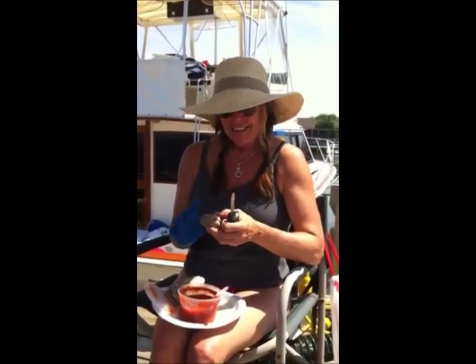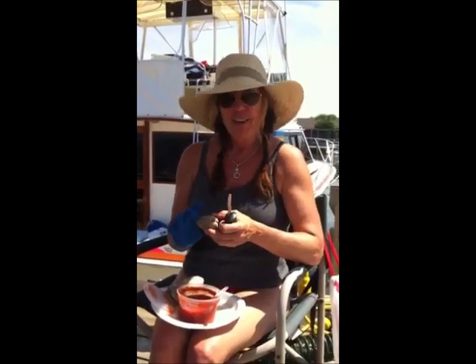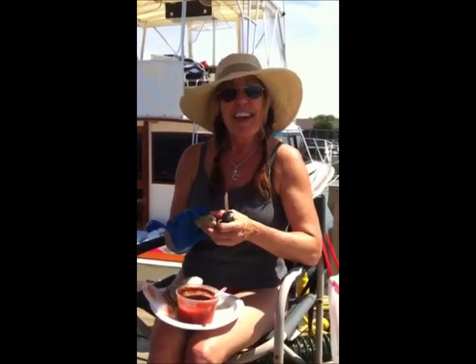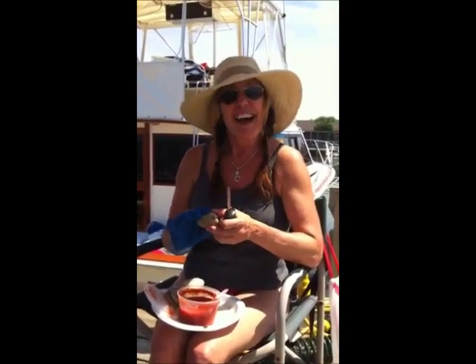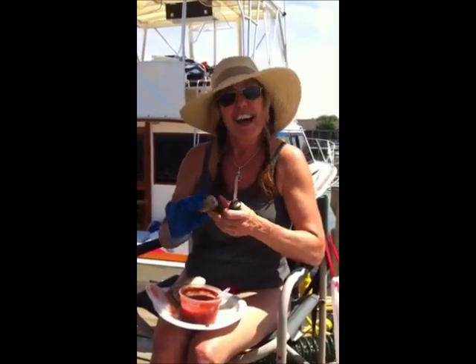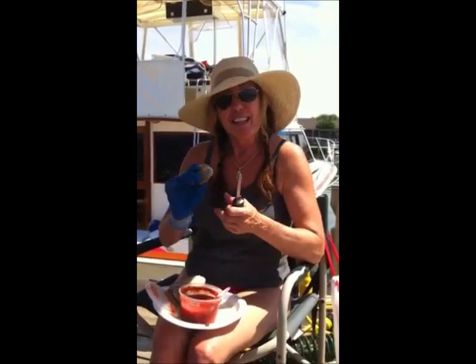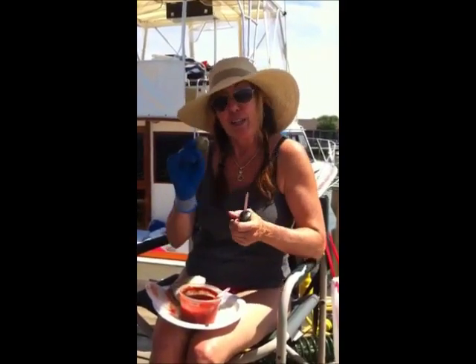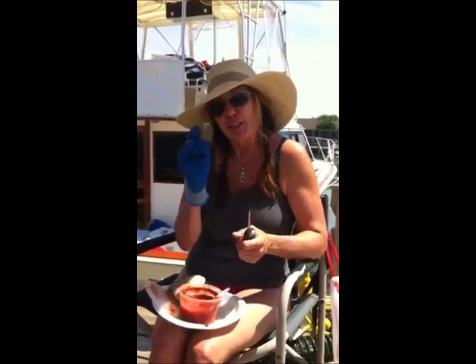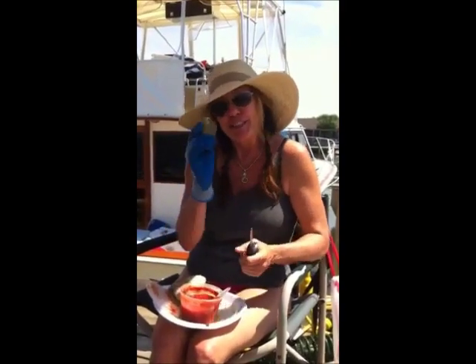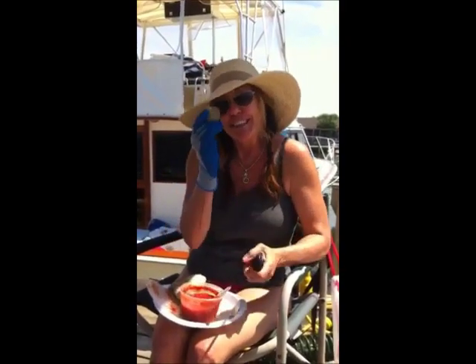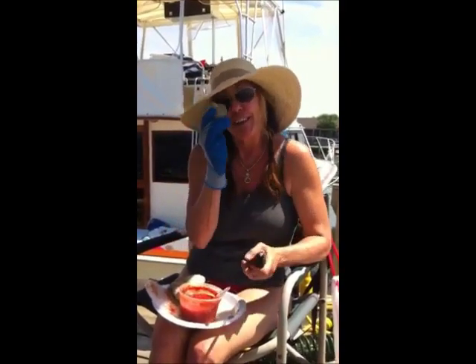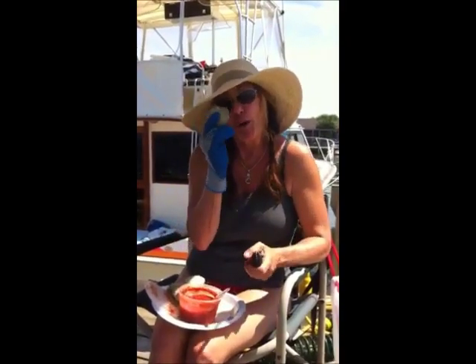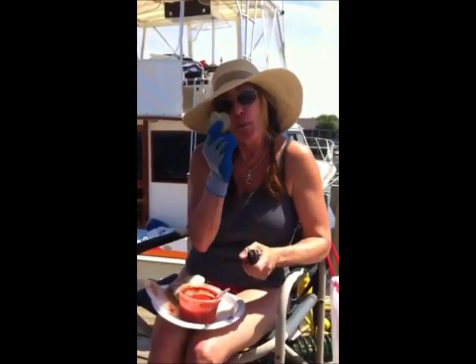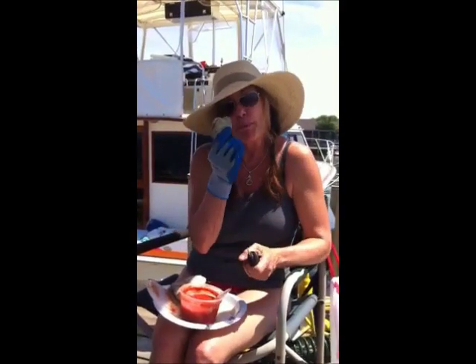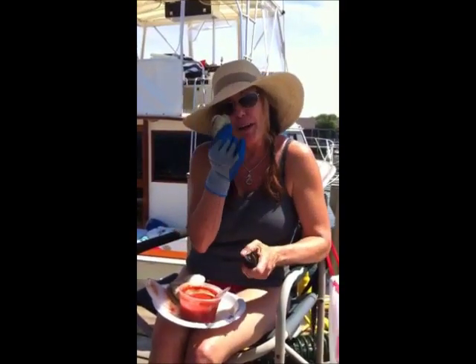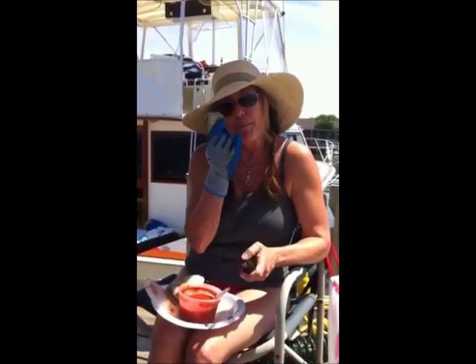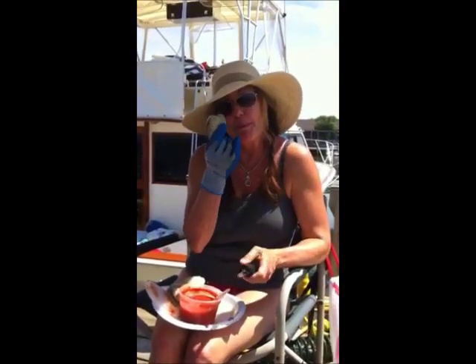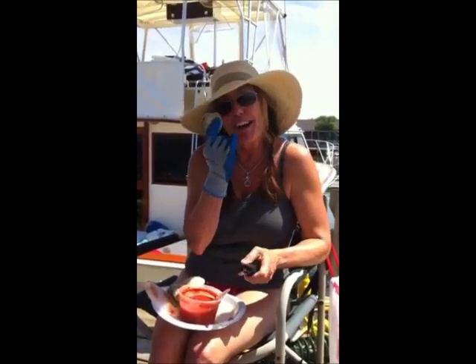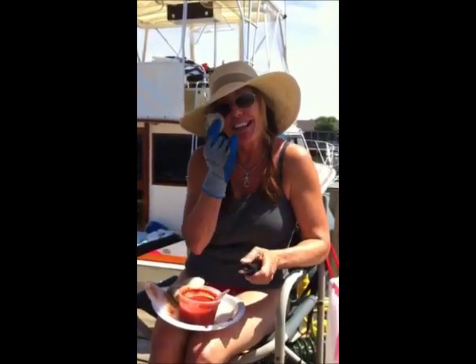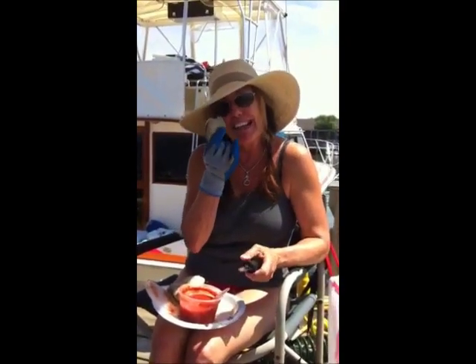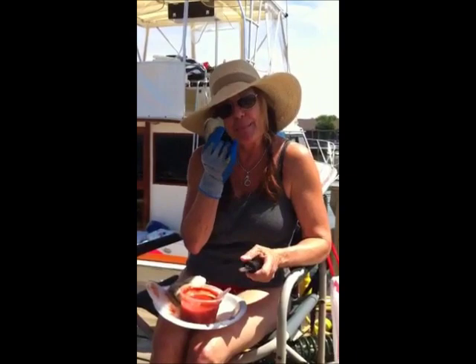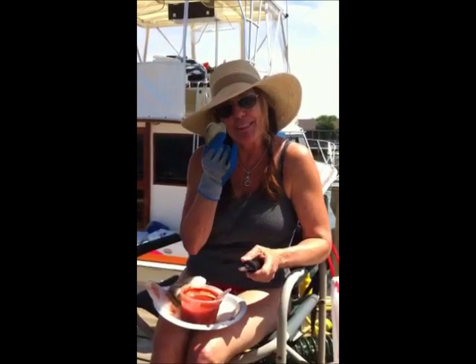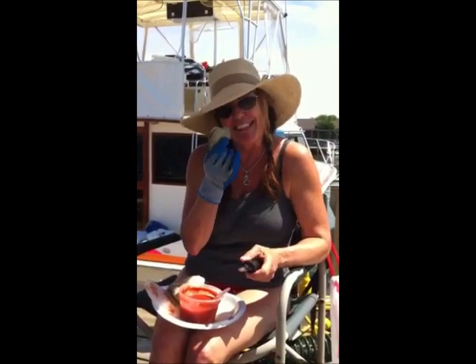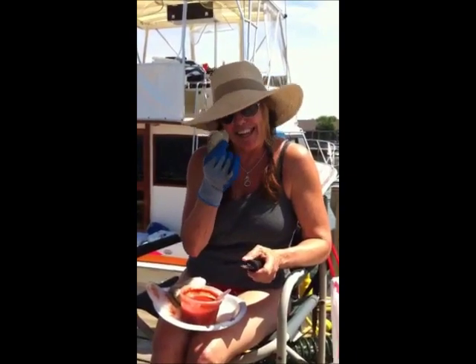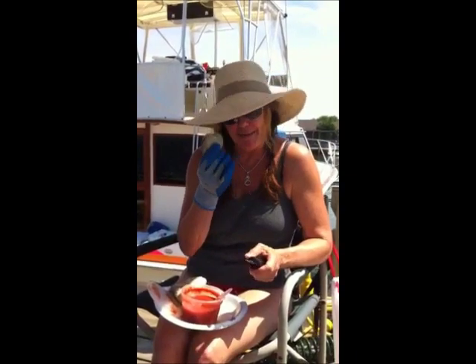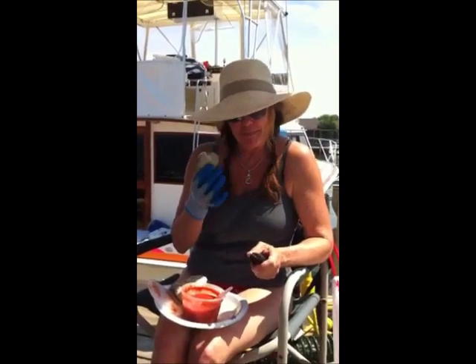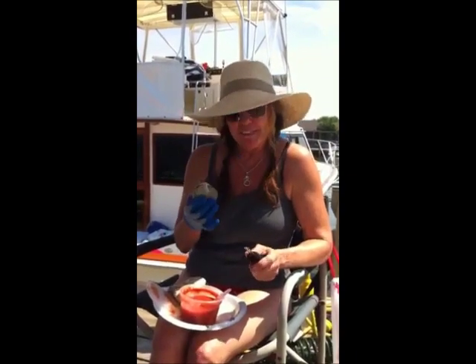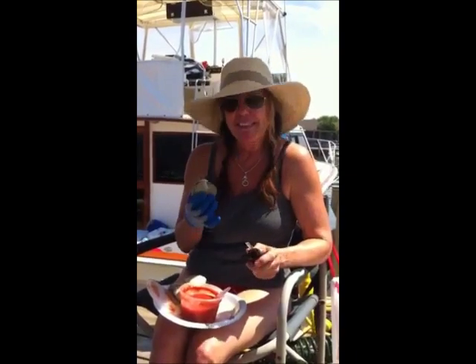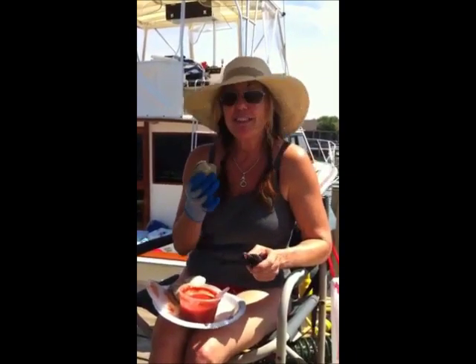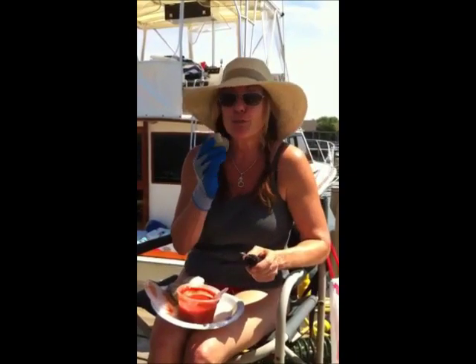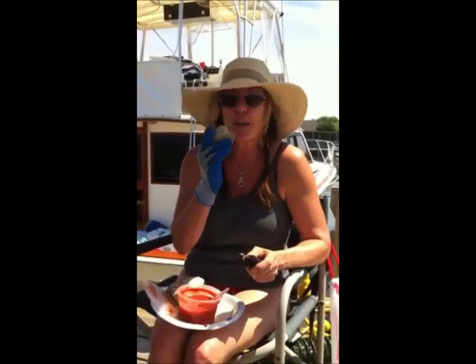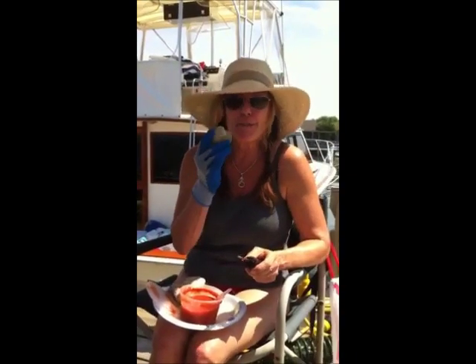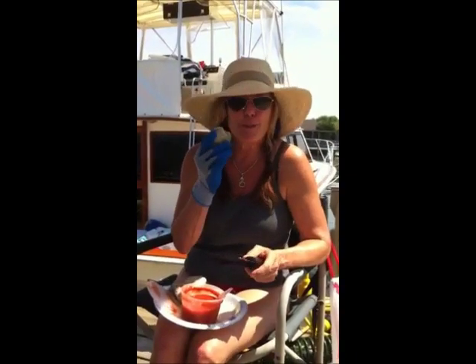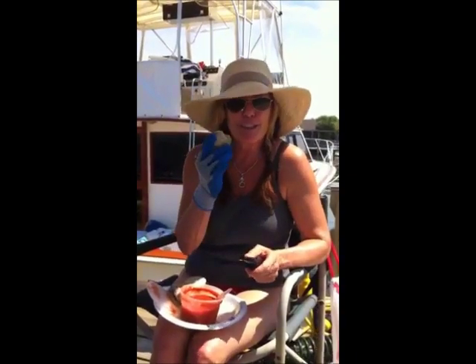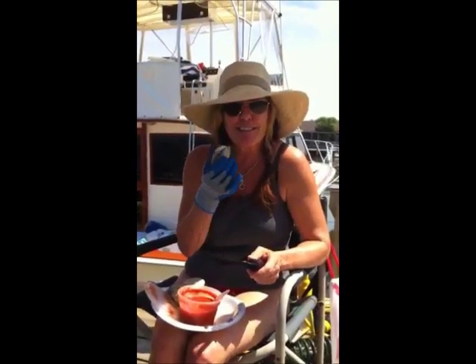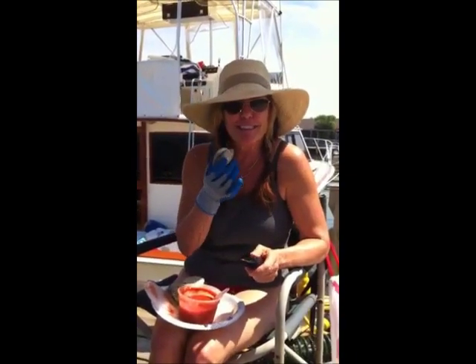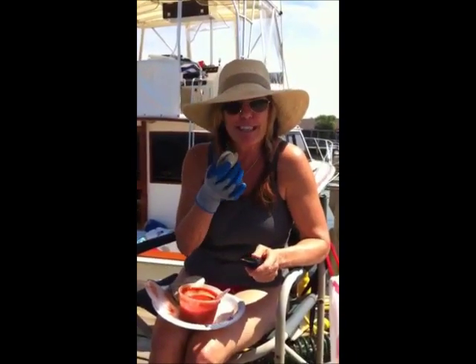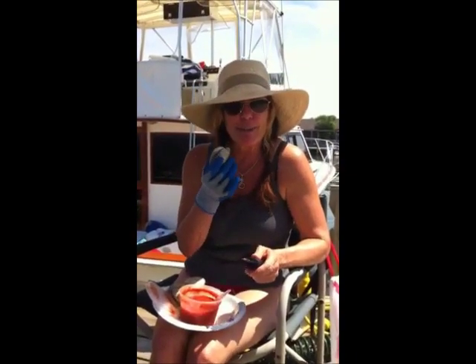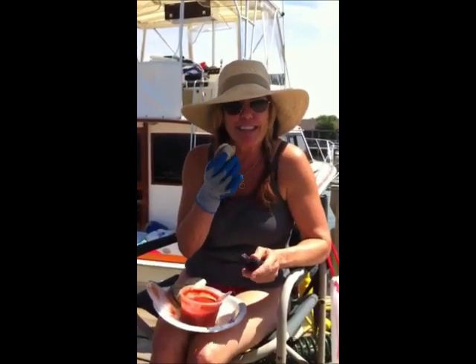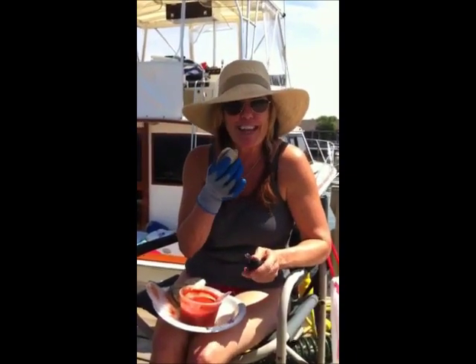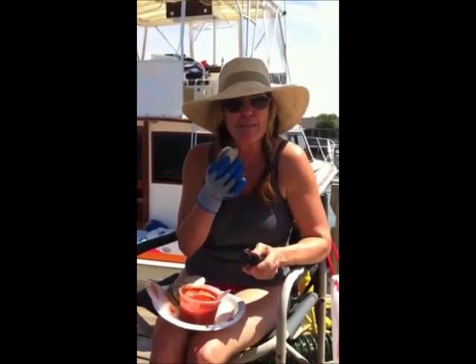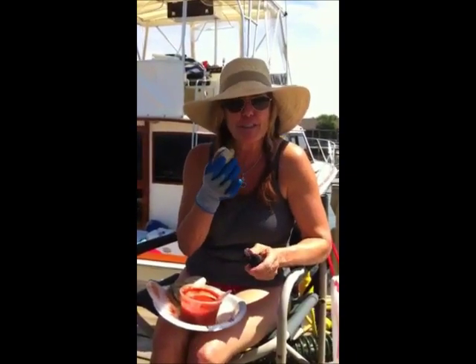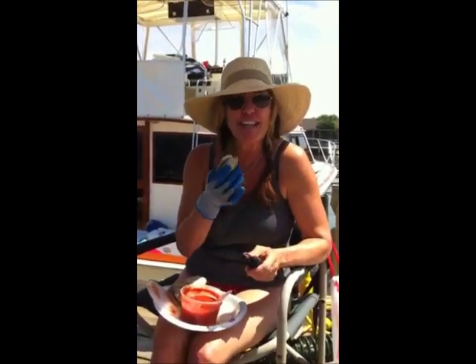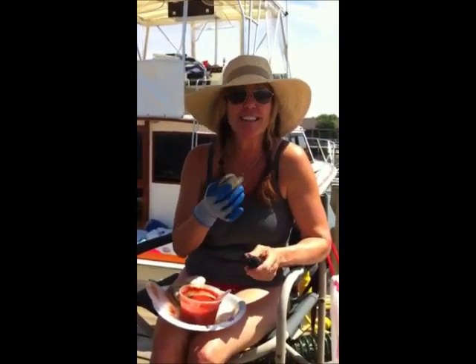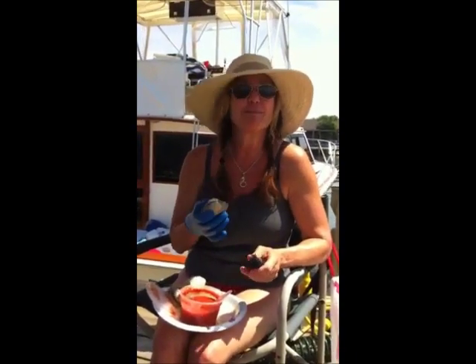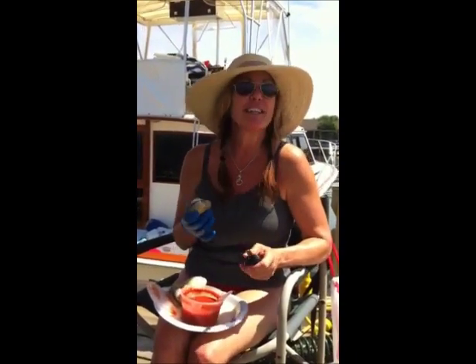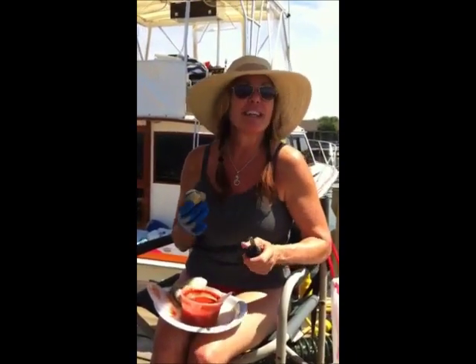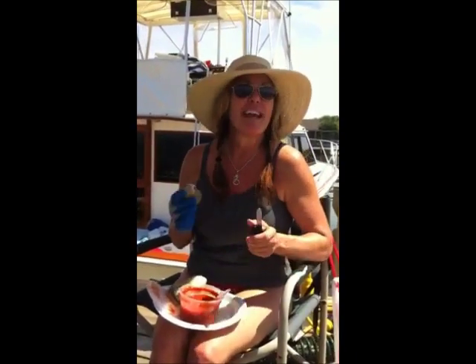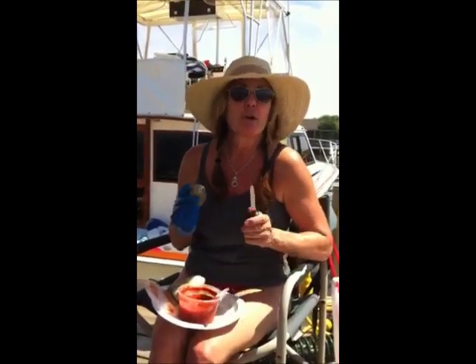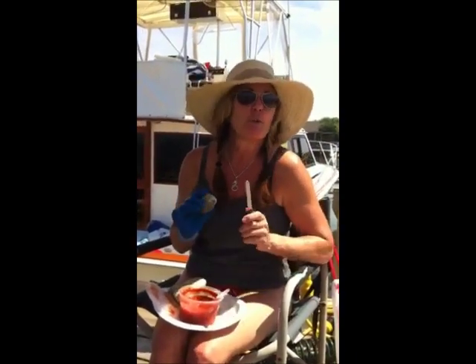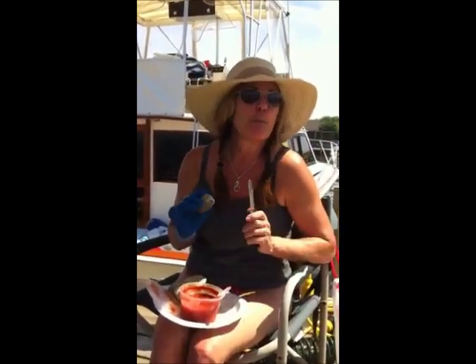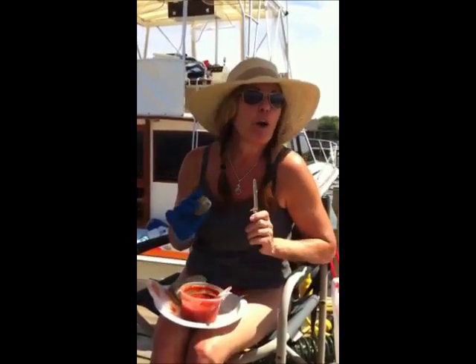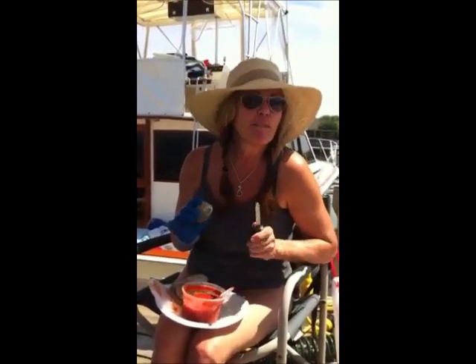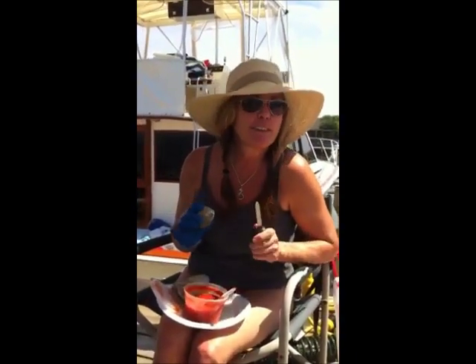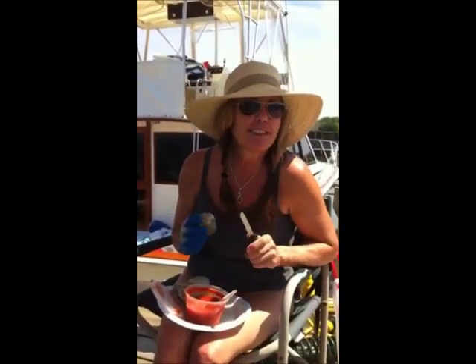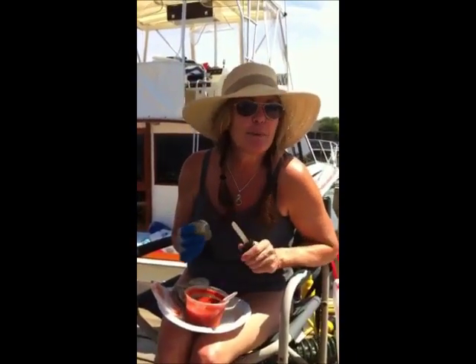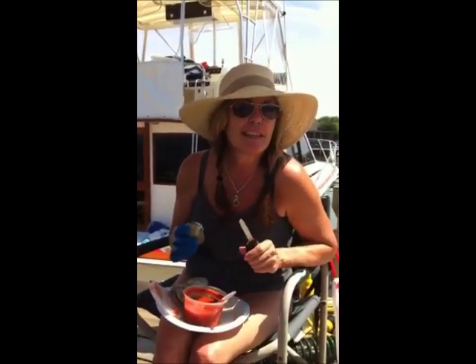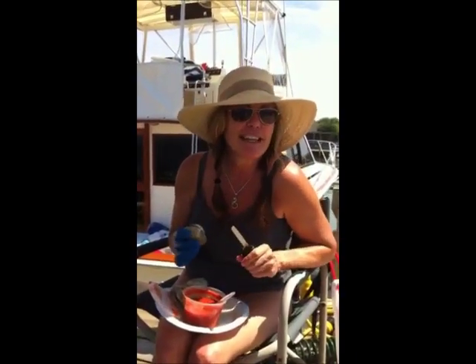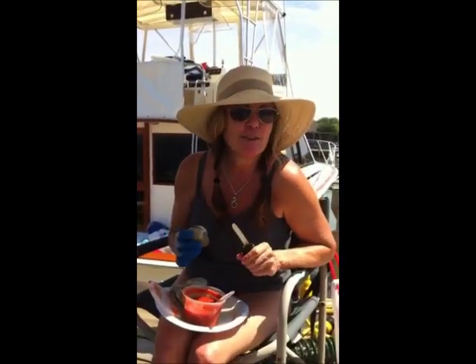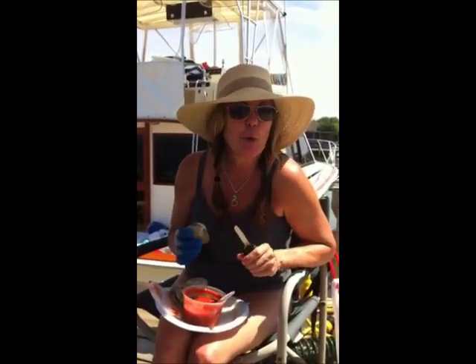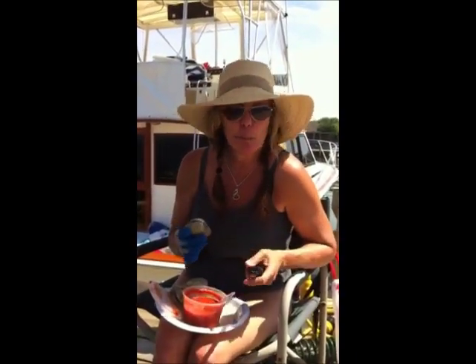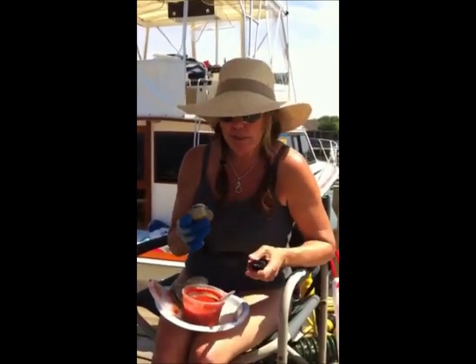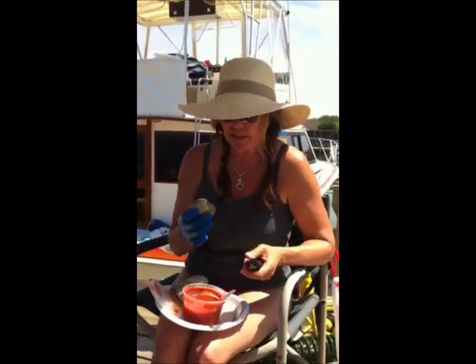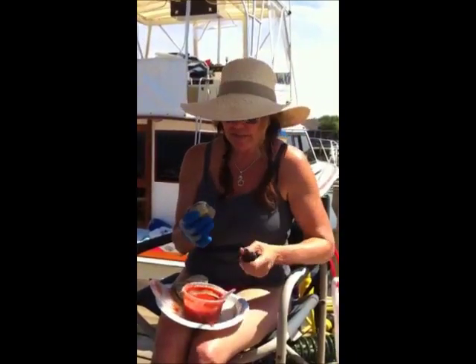I learned how to open up the clam today. This is great if you're going to have clam on the half shell. It goes perfectly with a nice cold beer.